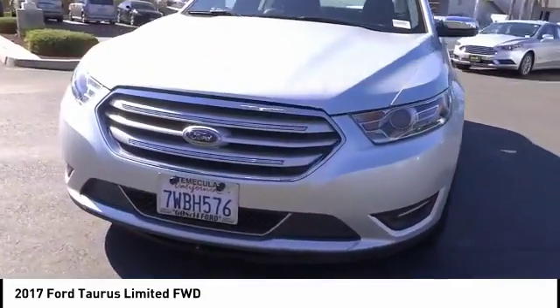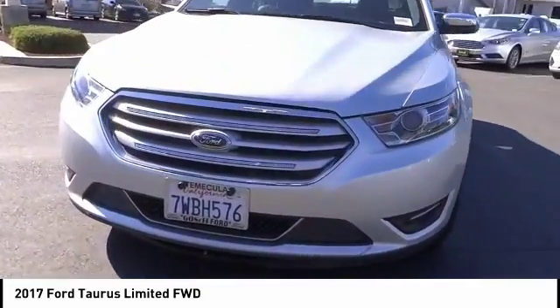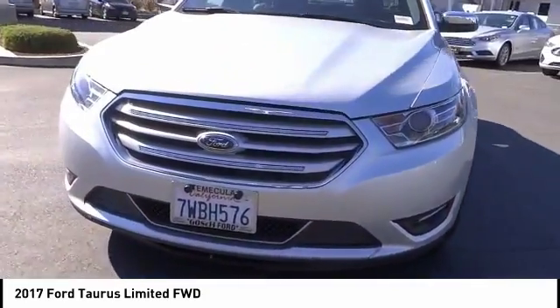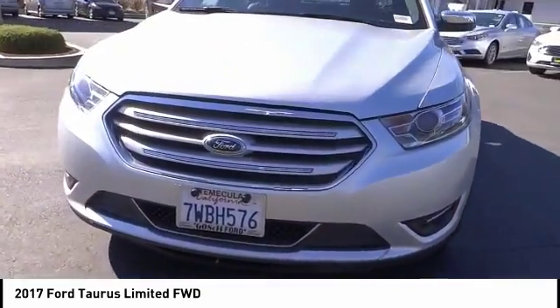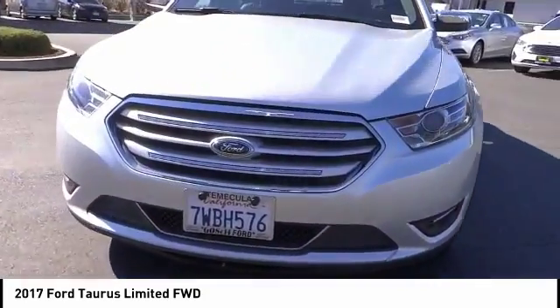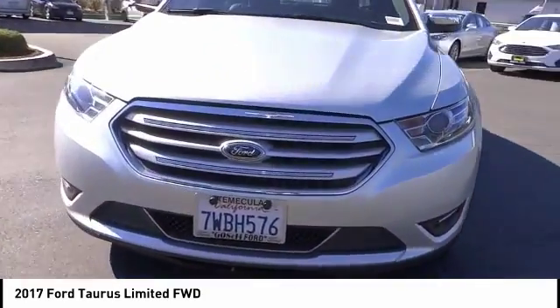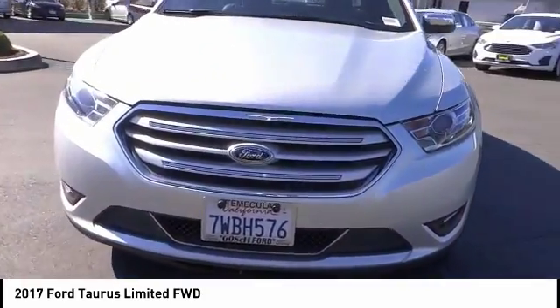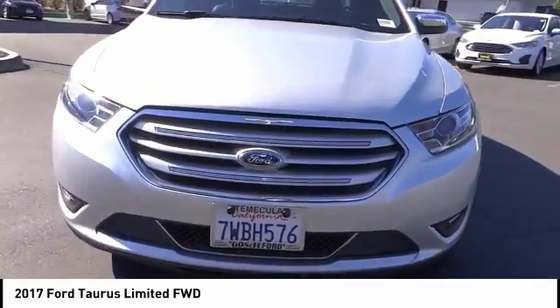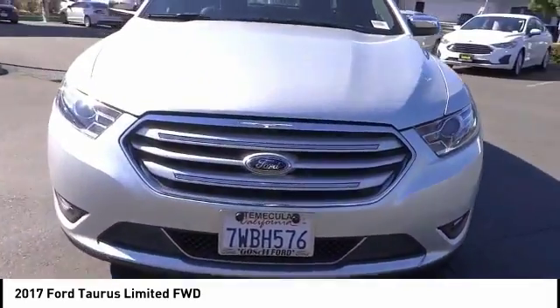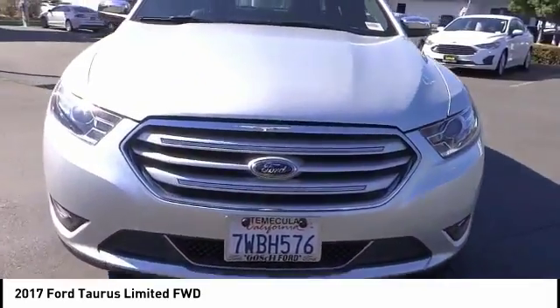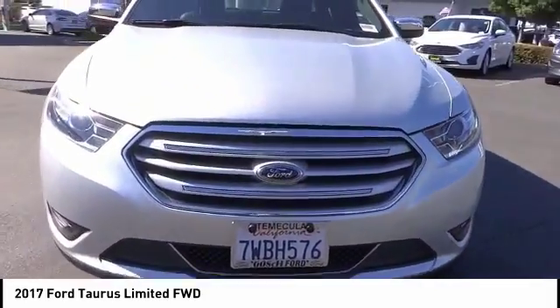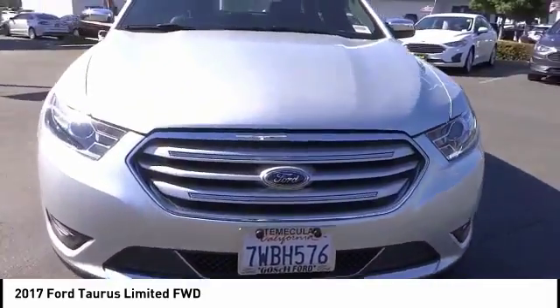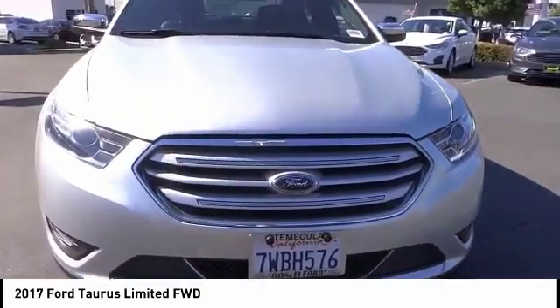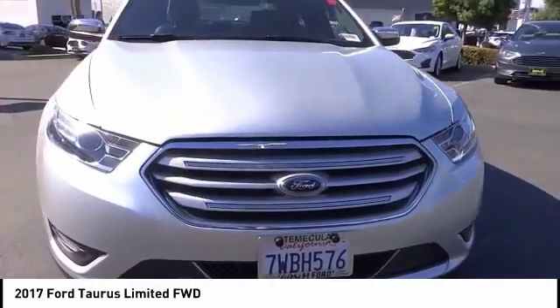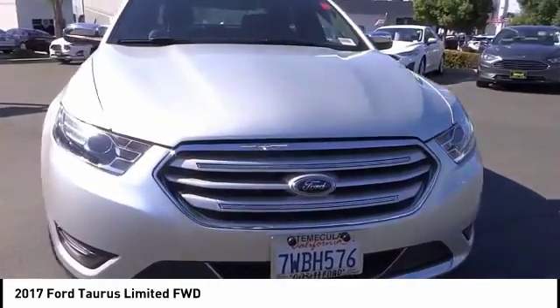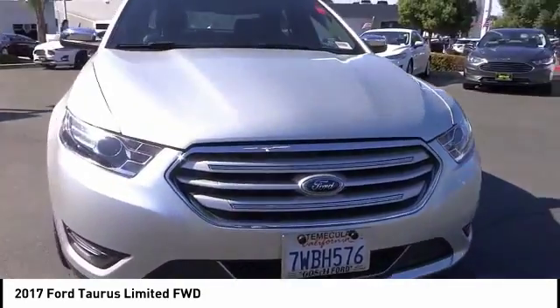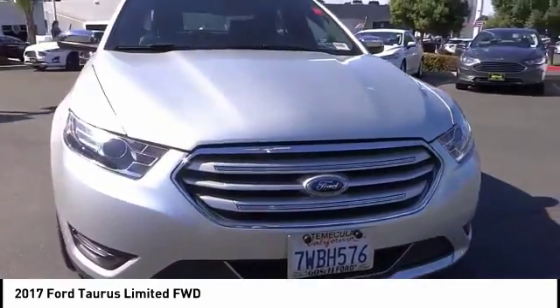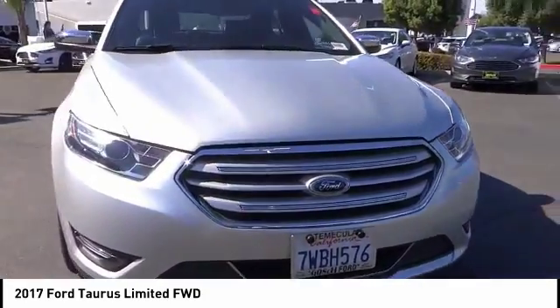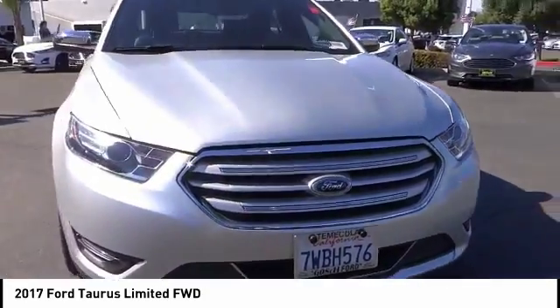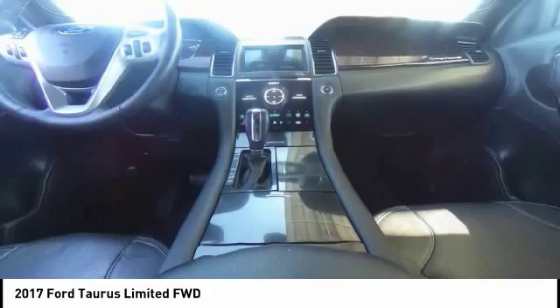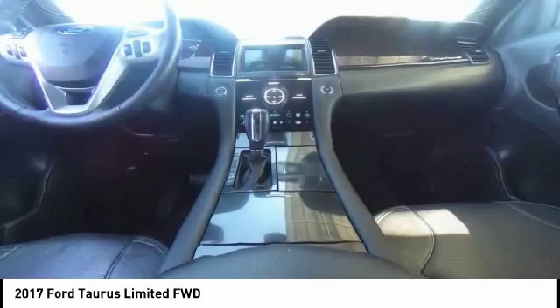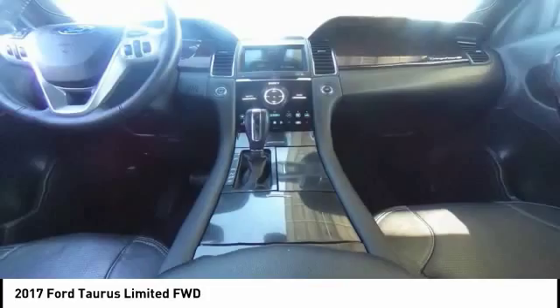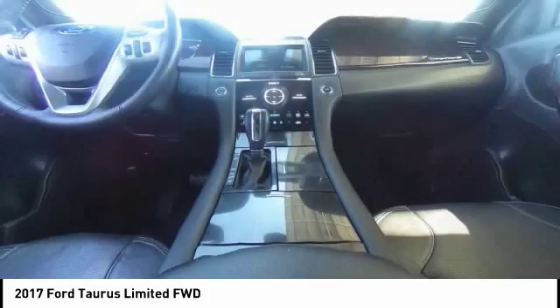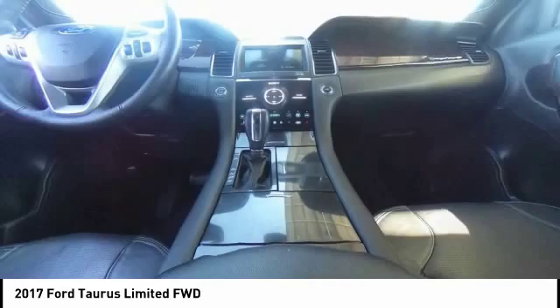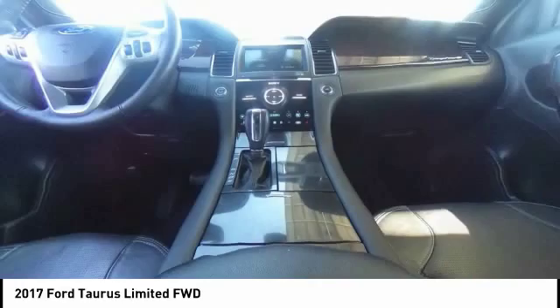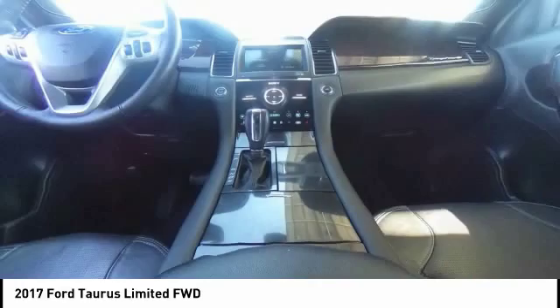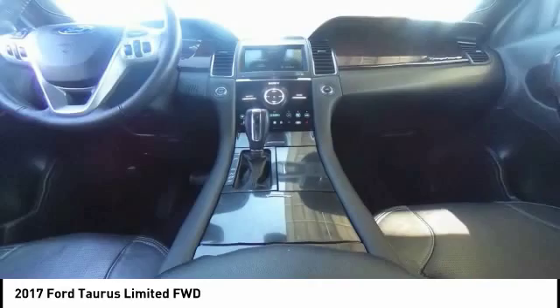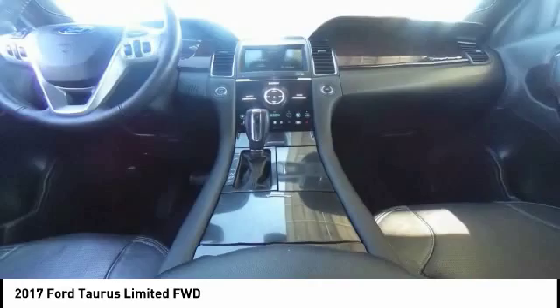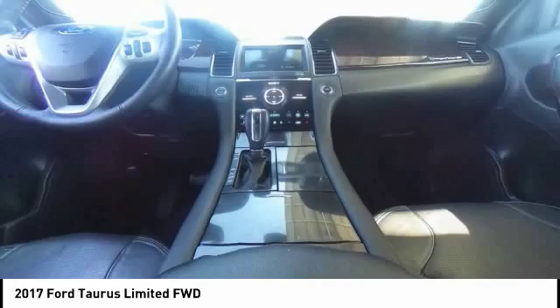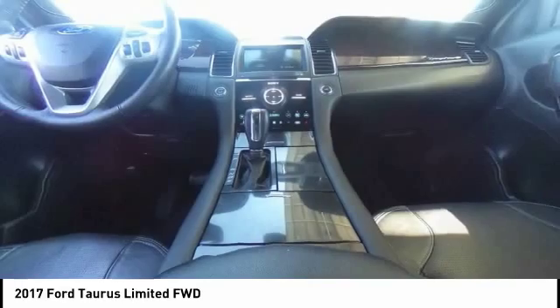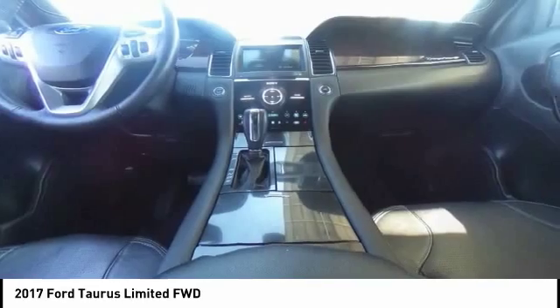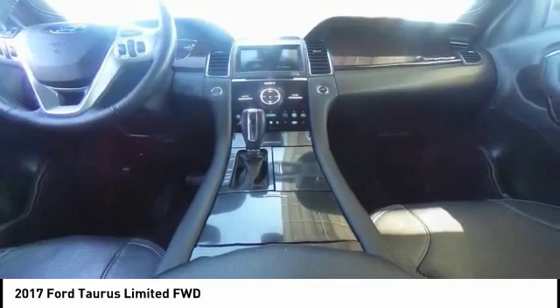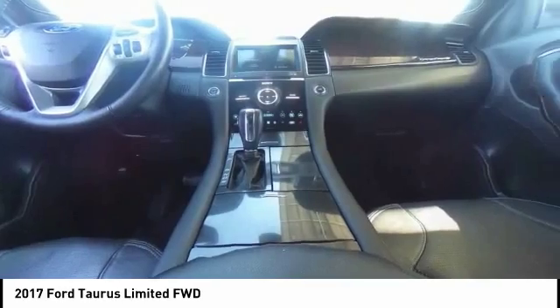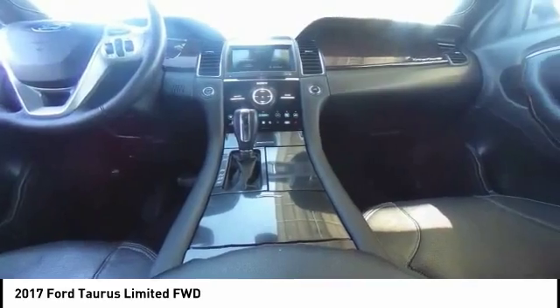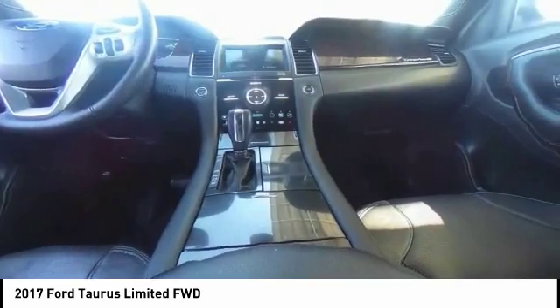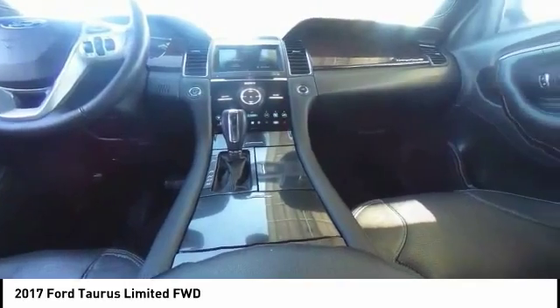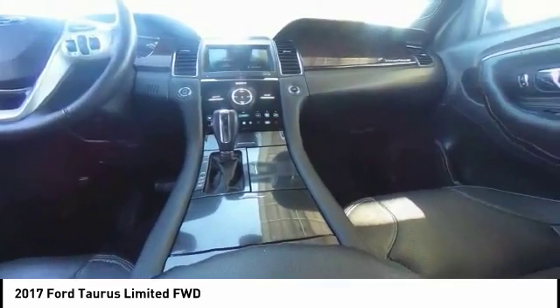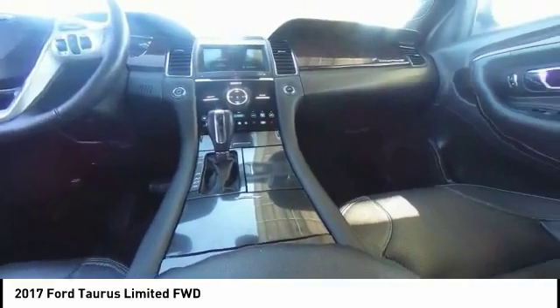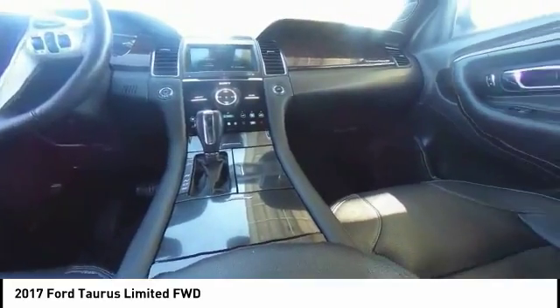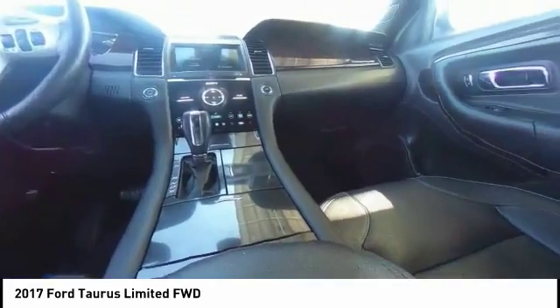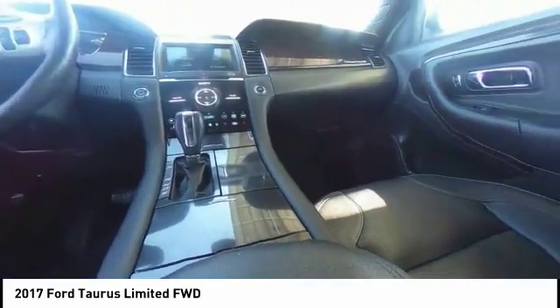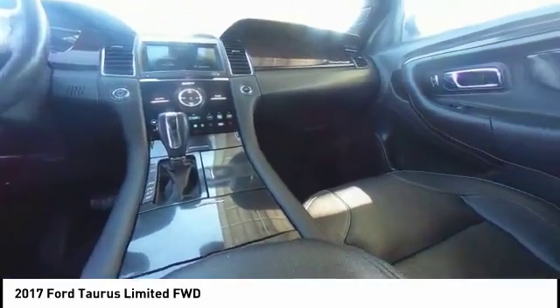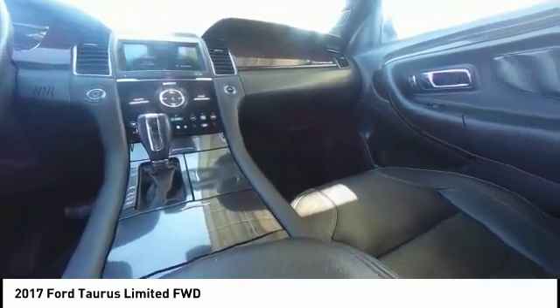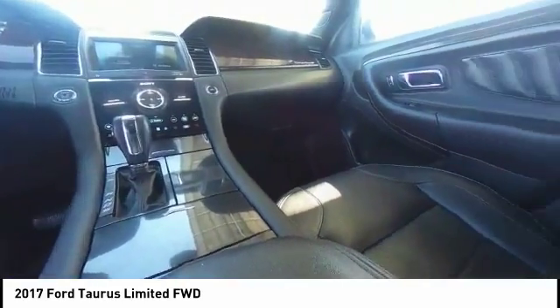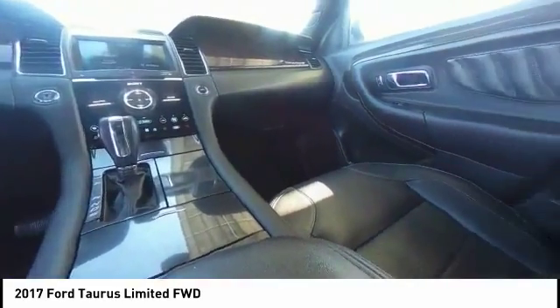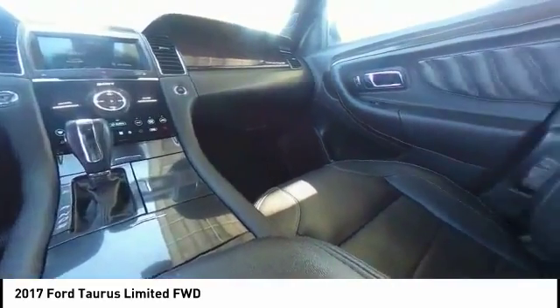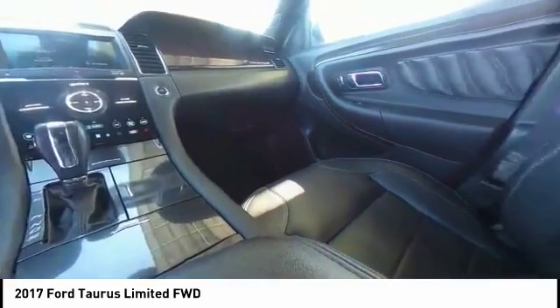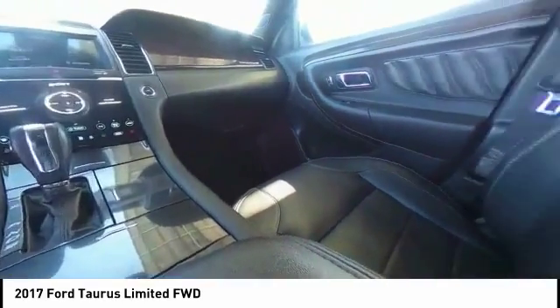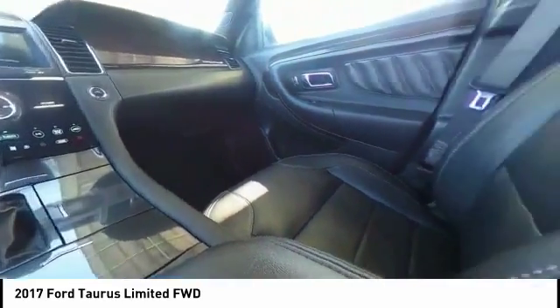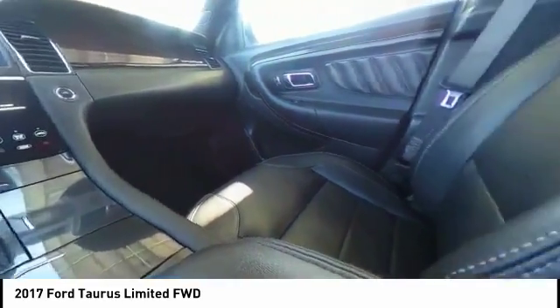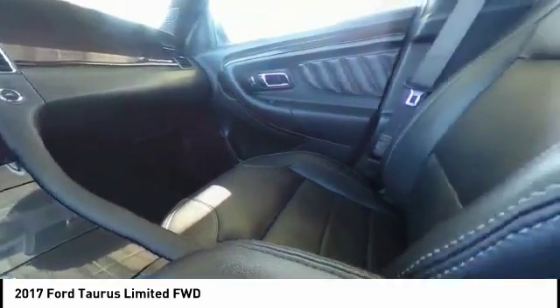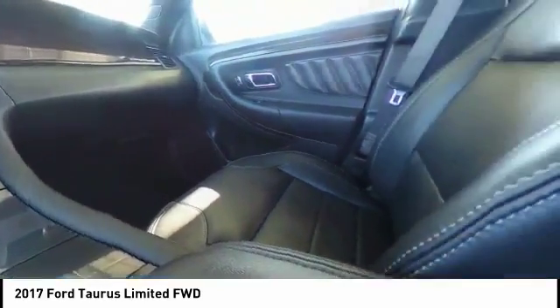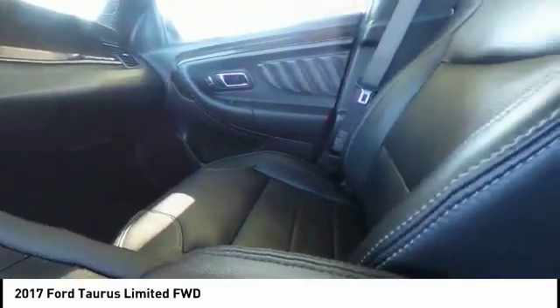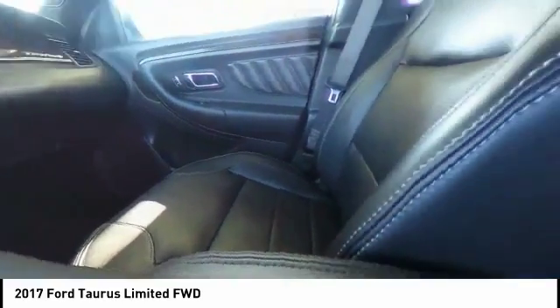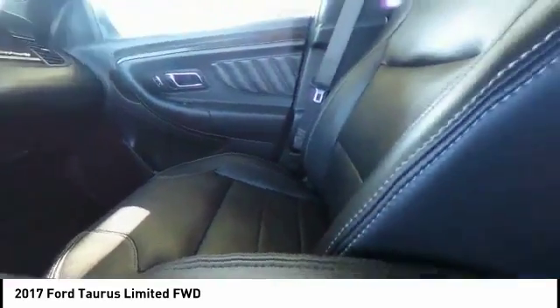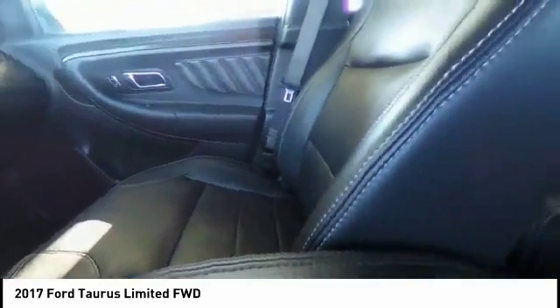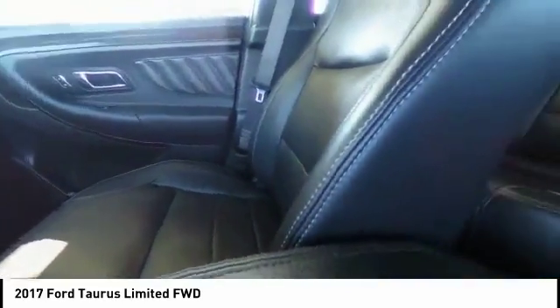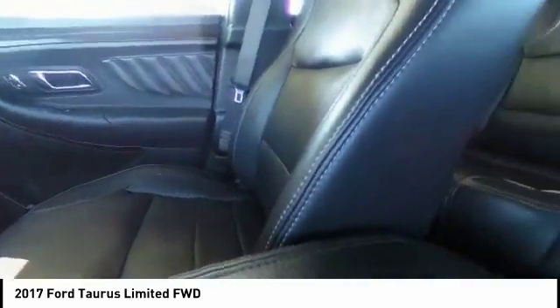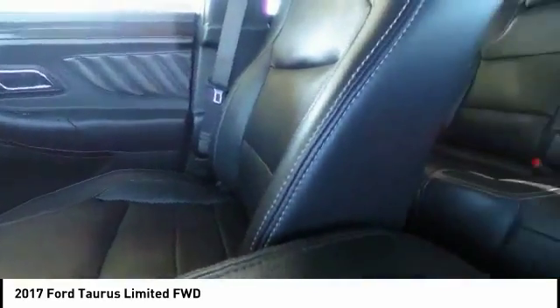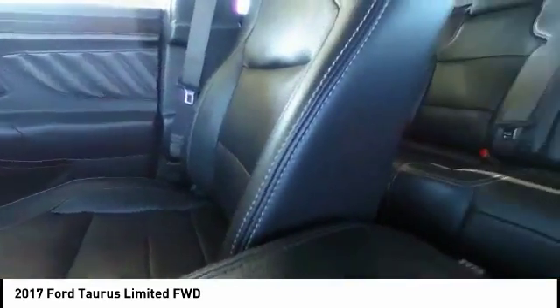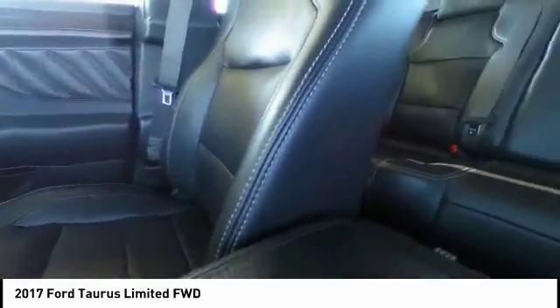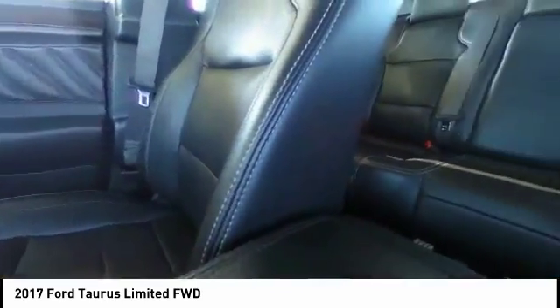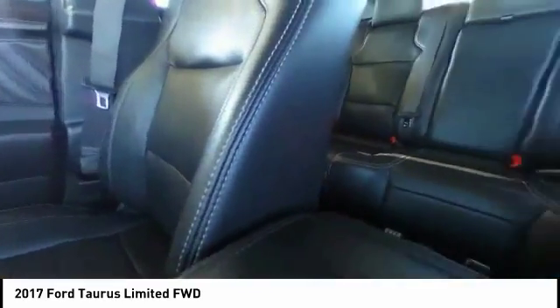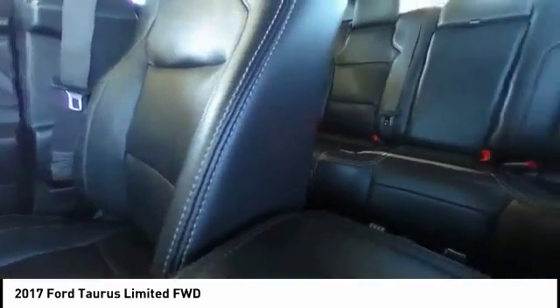Additional features include power steering, heated rear seats, AM-FM stereo with CD player, four-wheel disc brakes, and heated front seats.